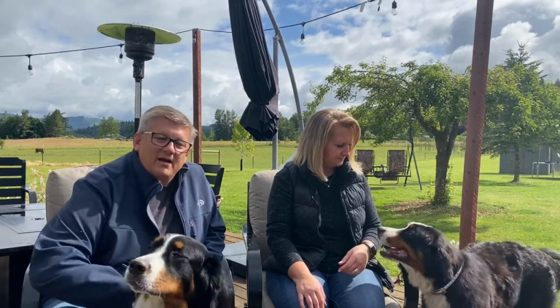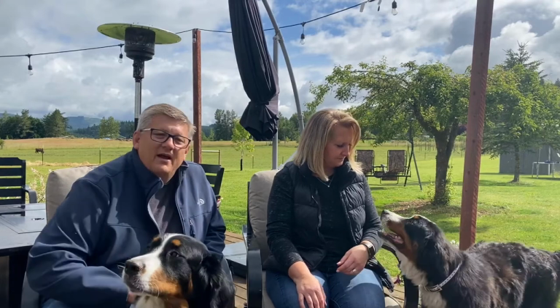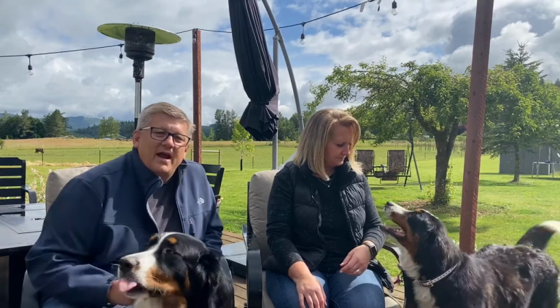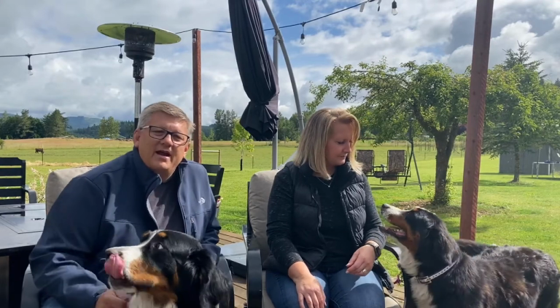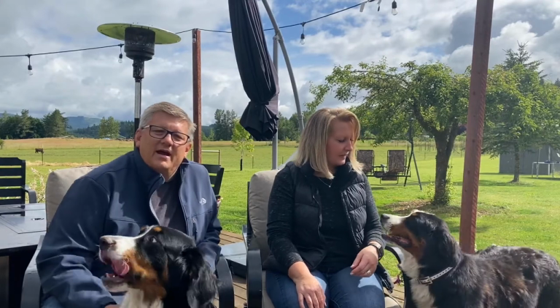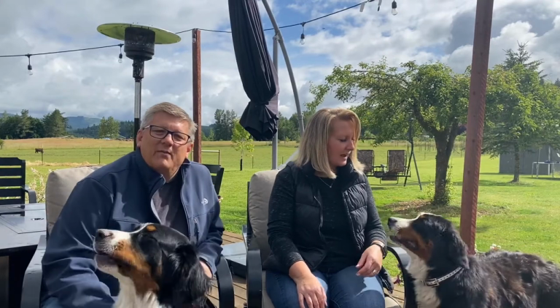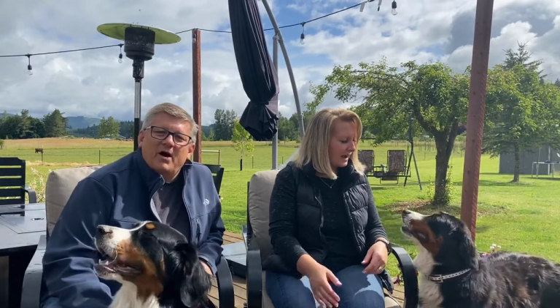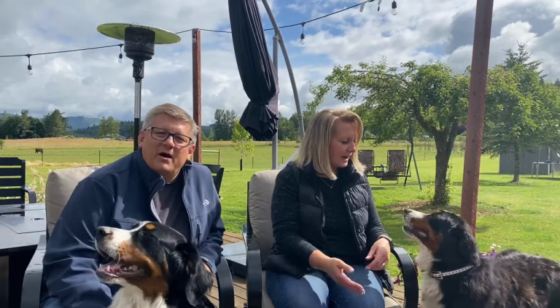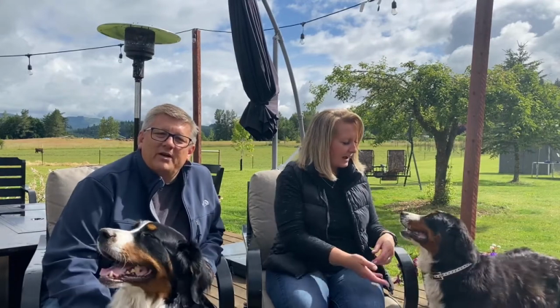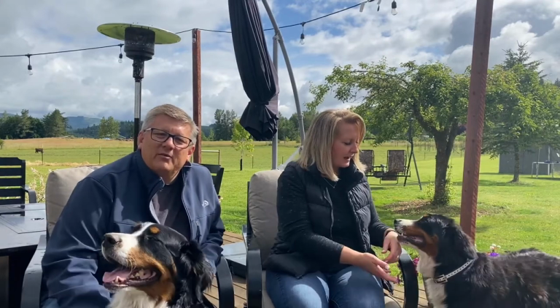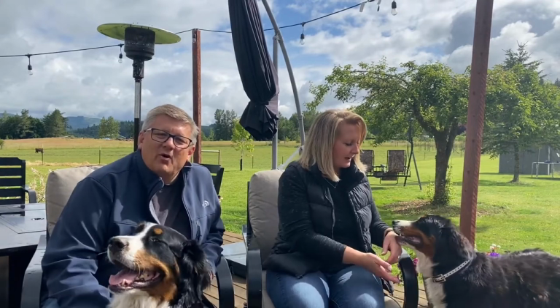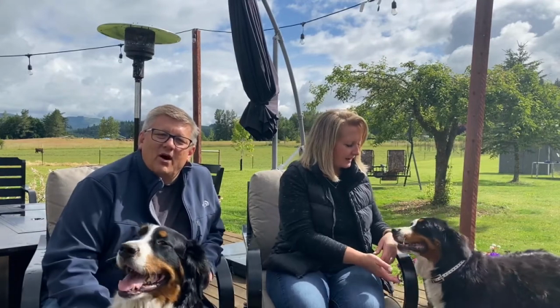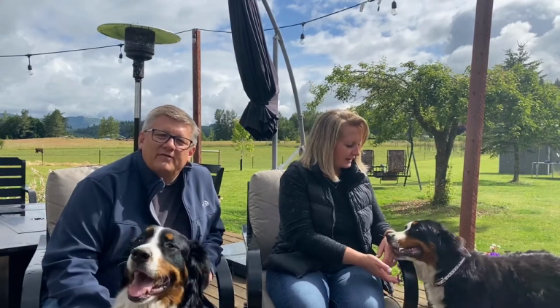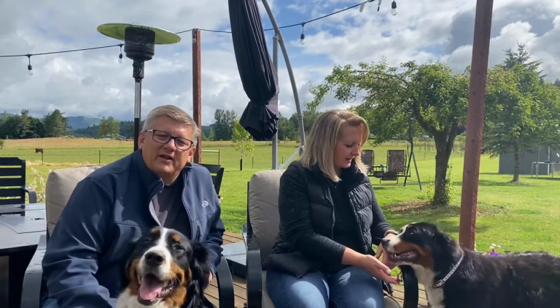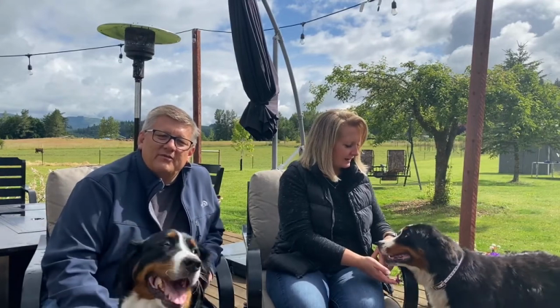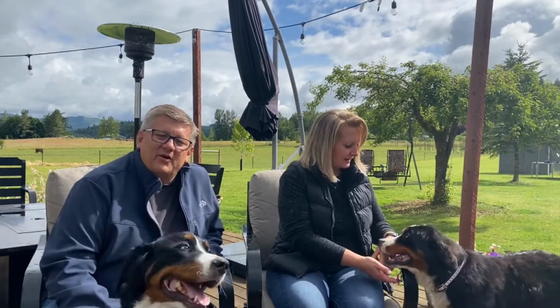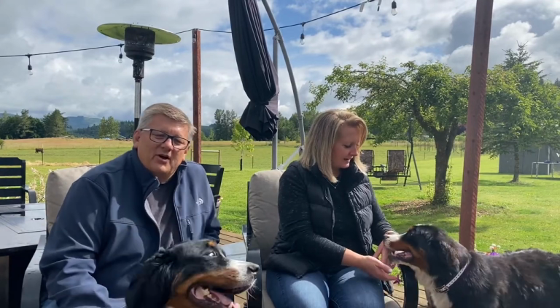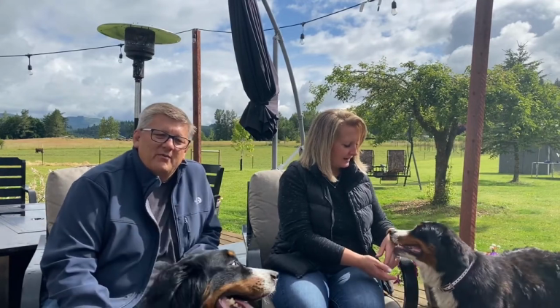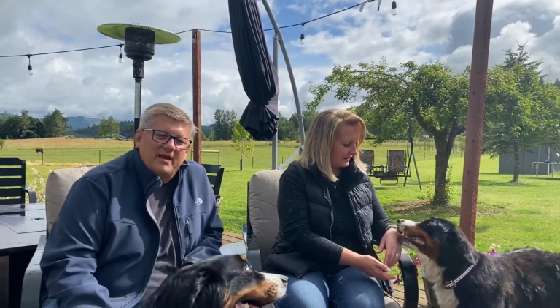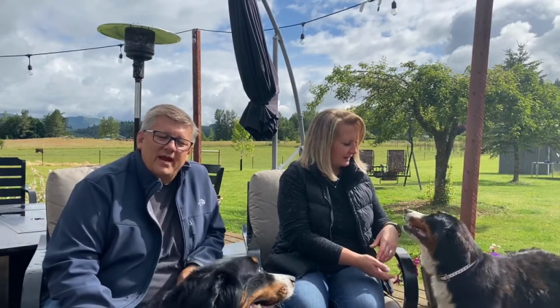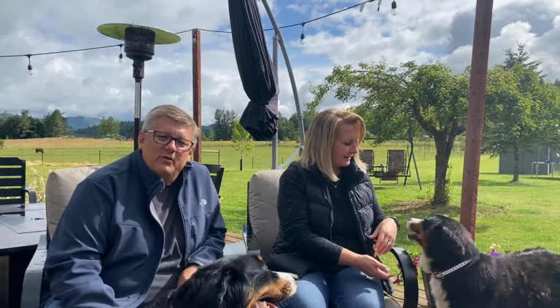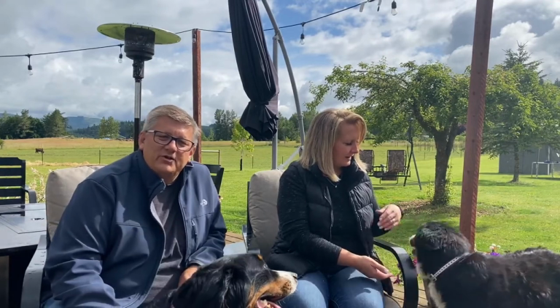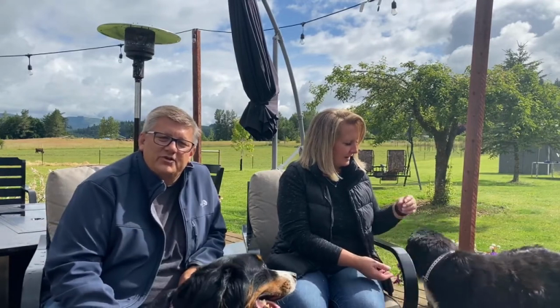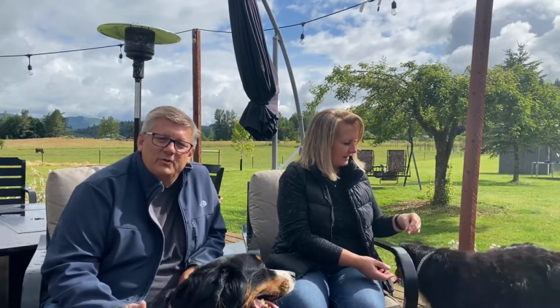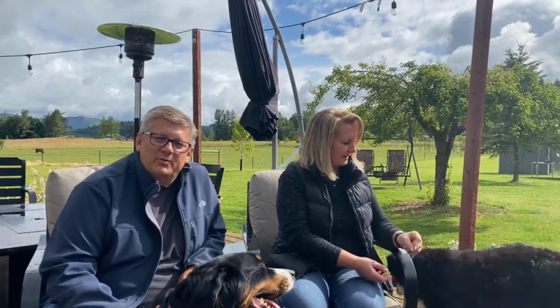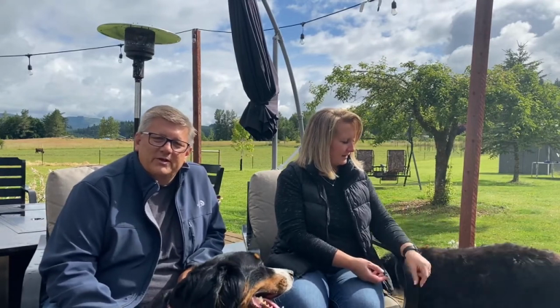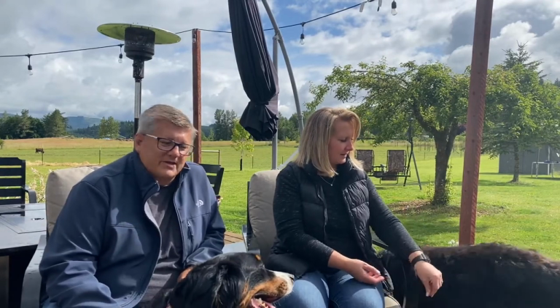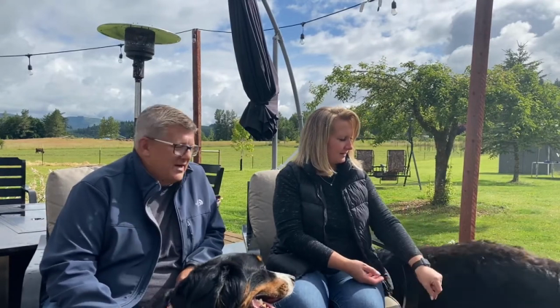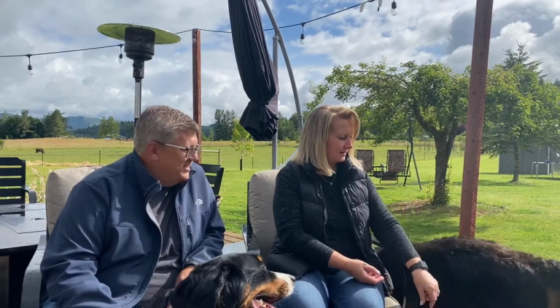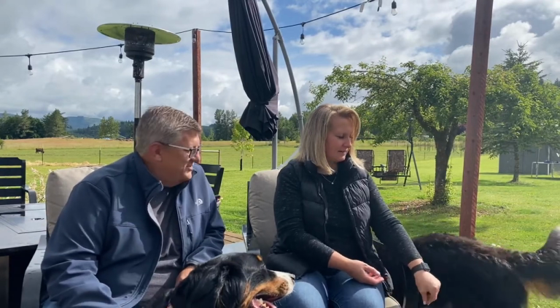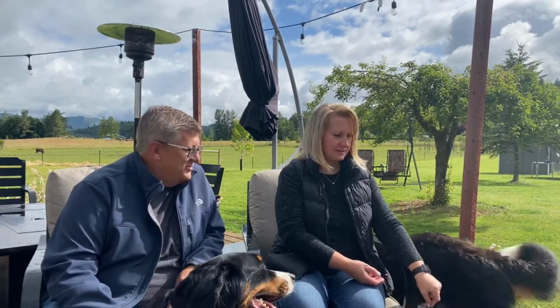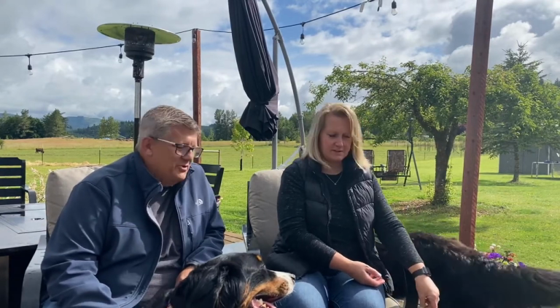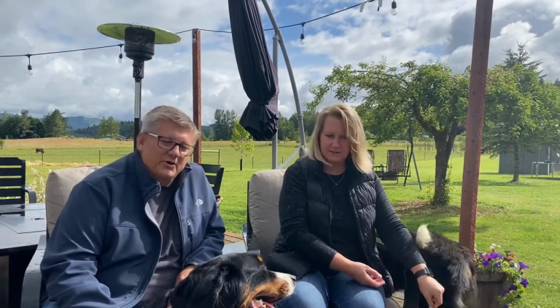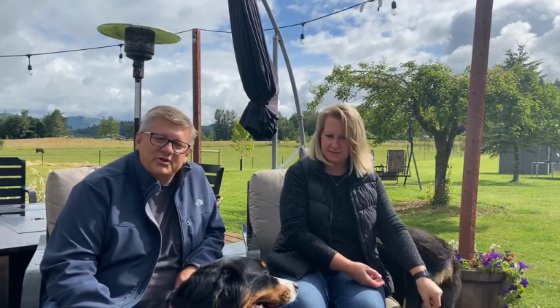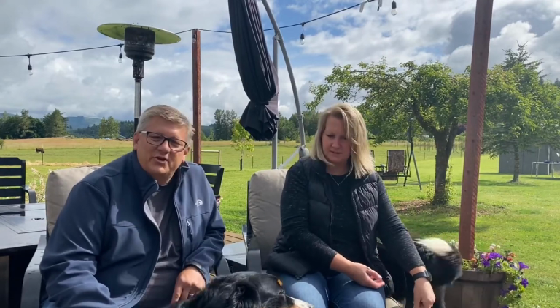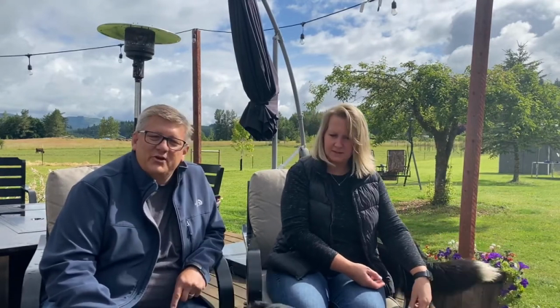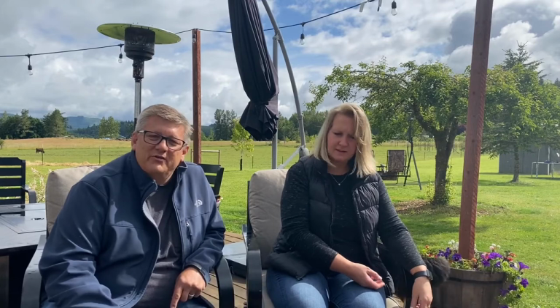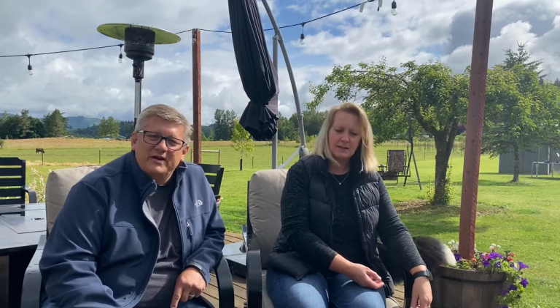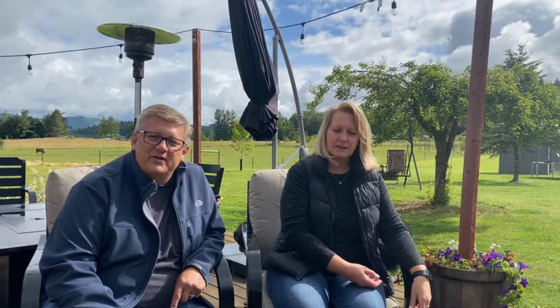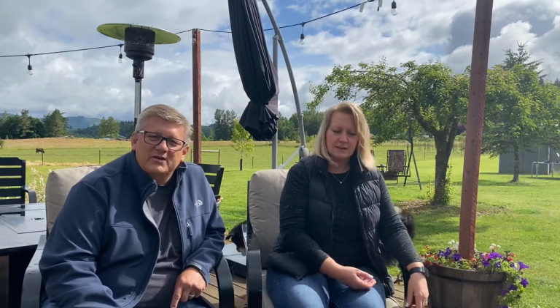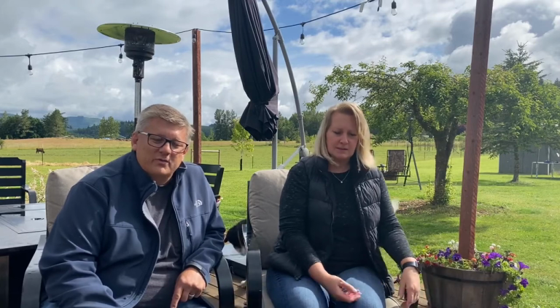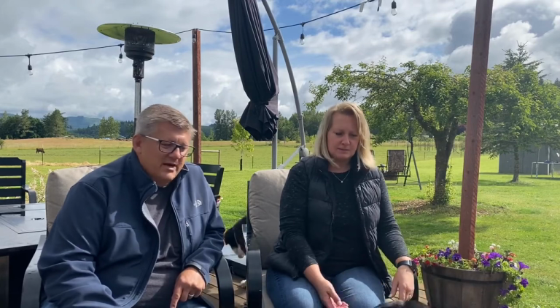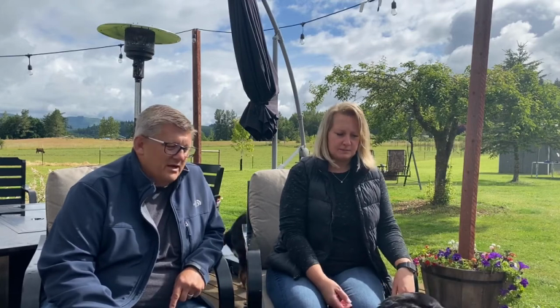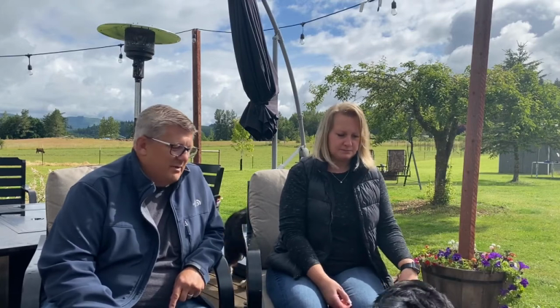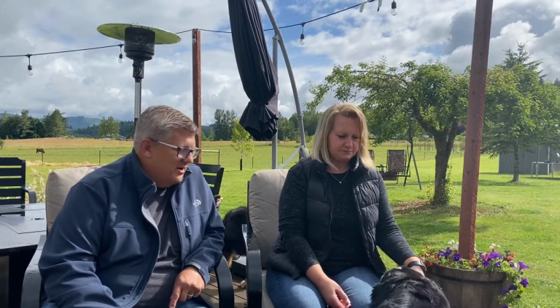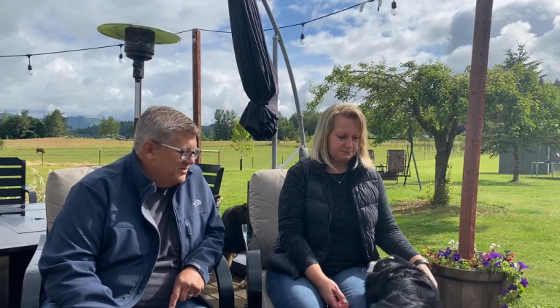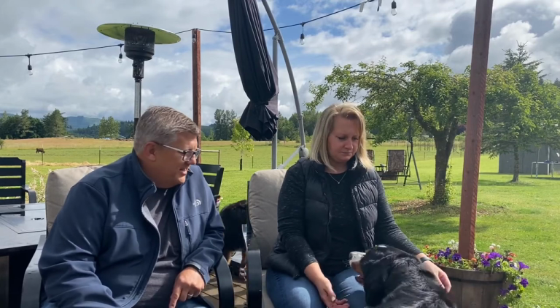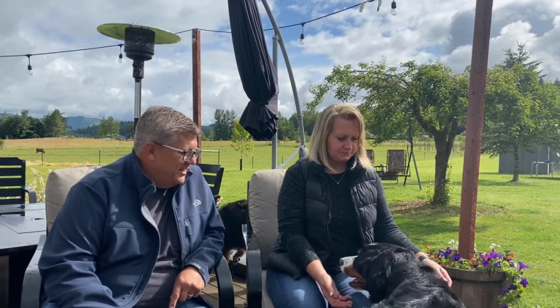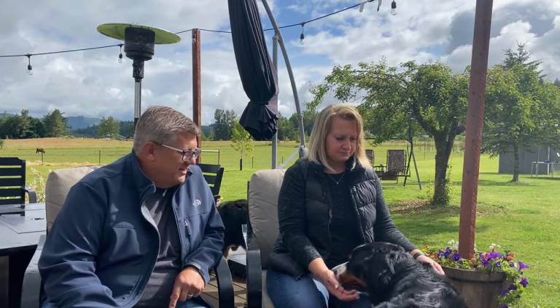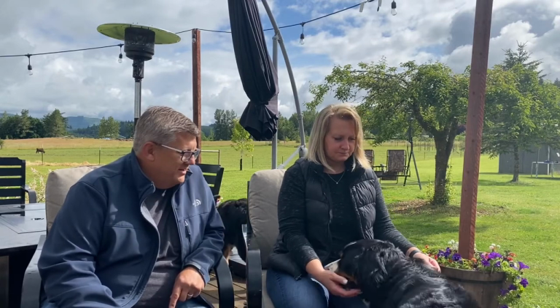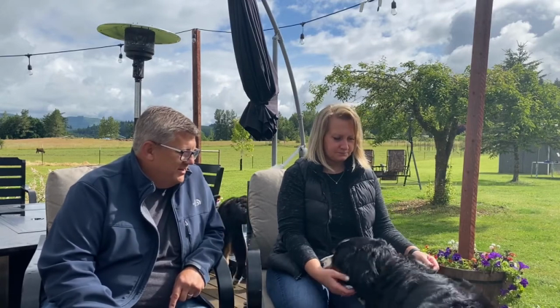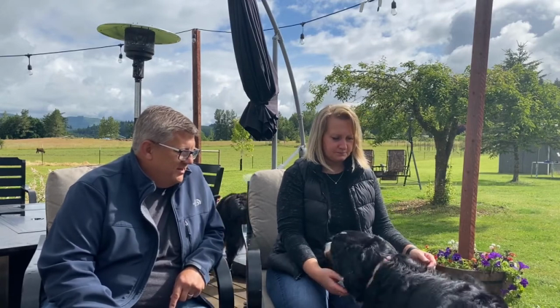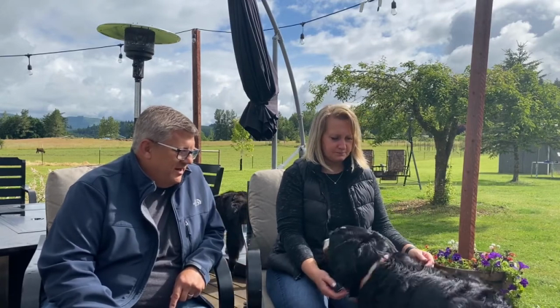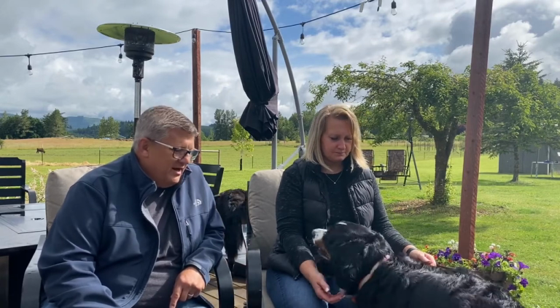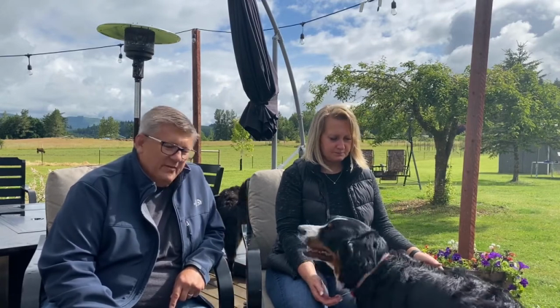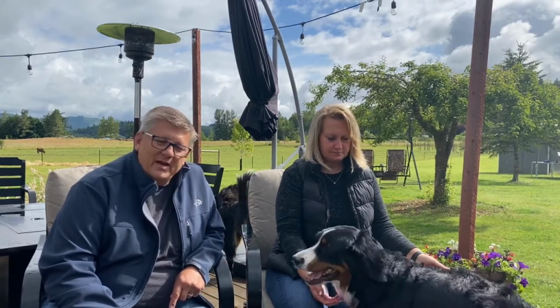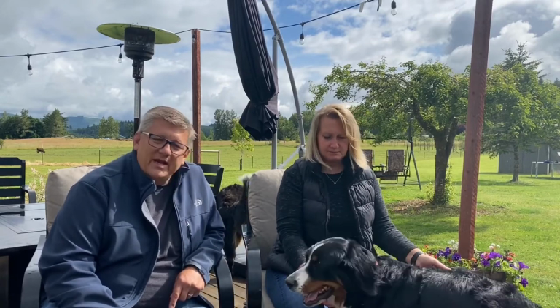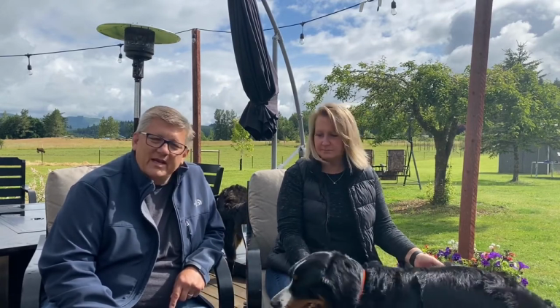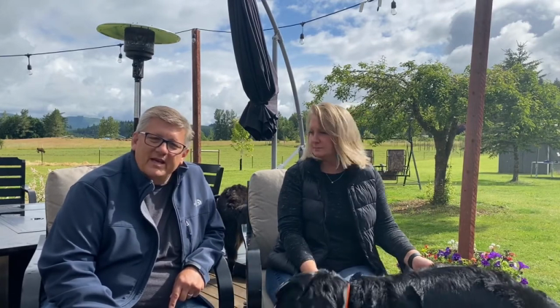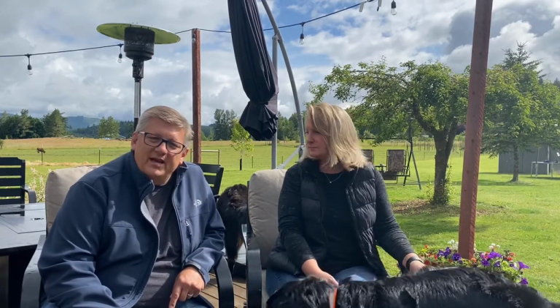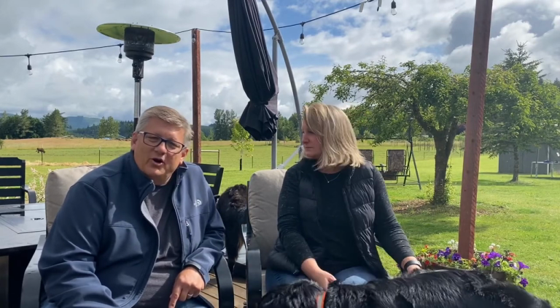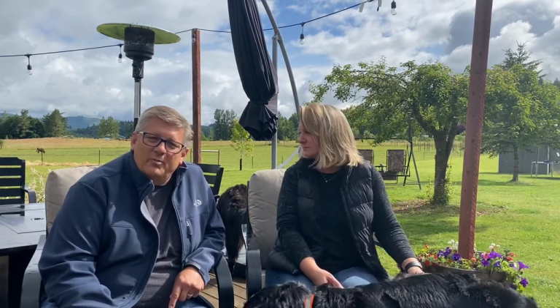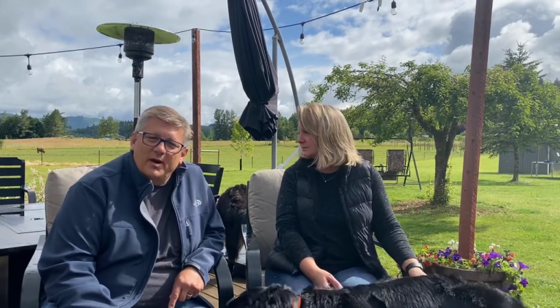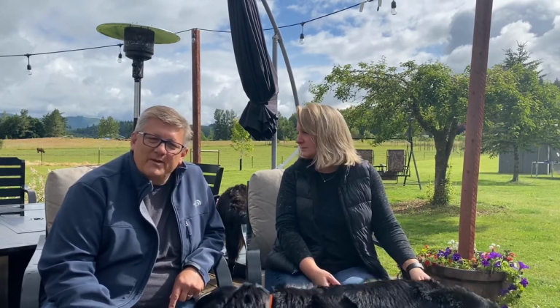Hey, Bob here from Mohawk Valley Farm. We're super excited to show you a video this week about Penny and her puppies.